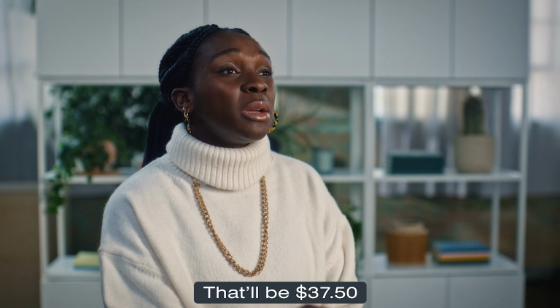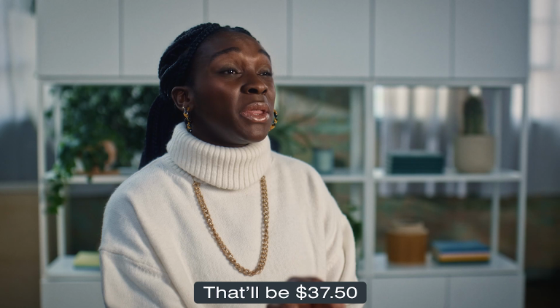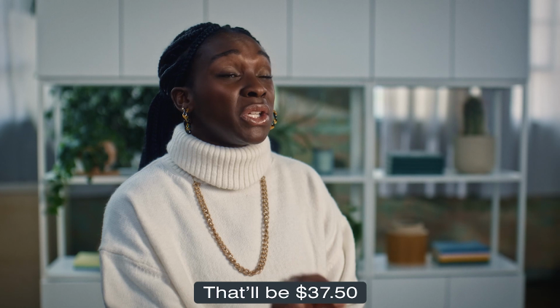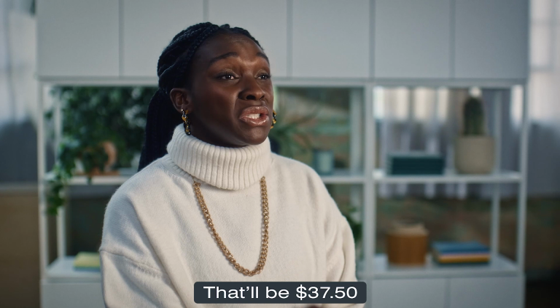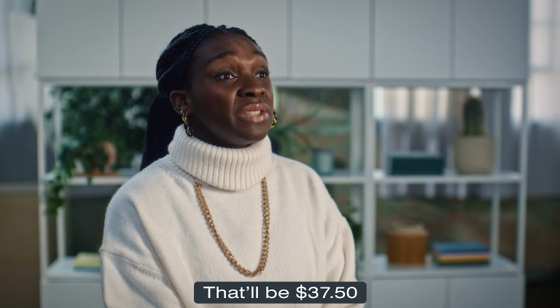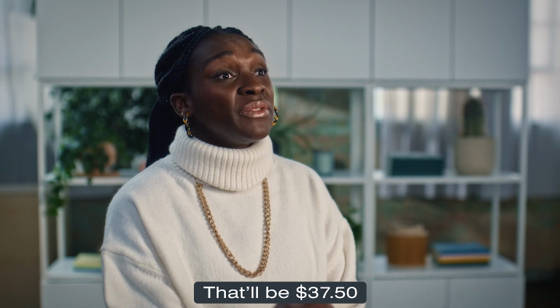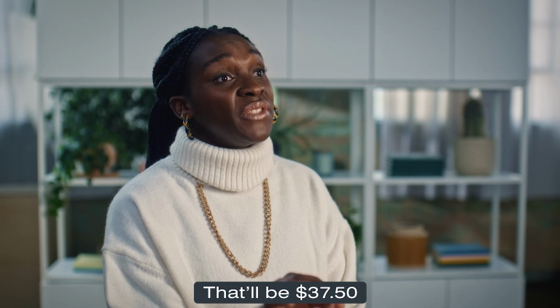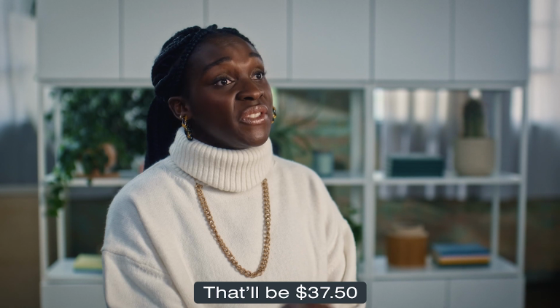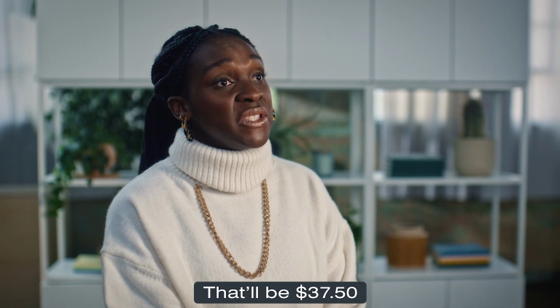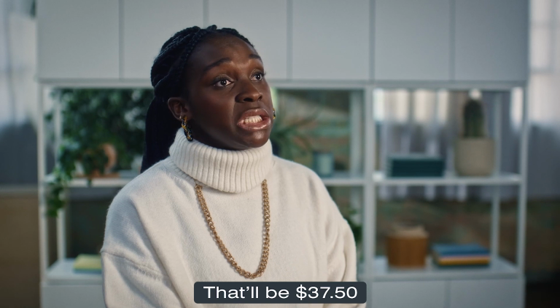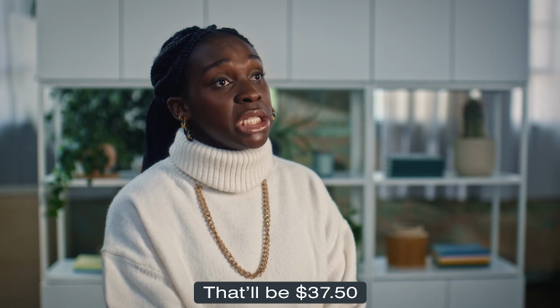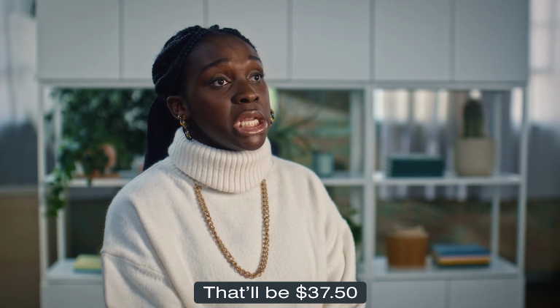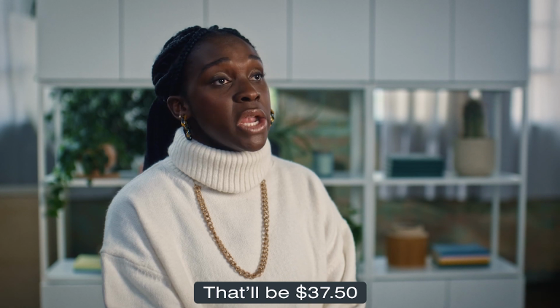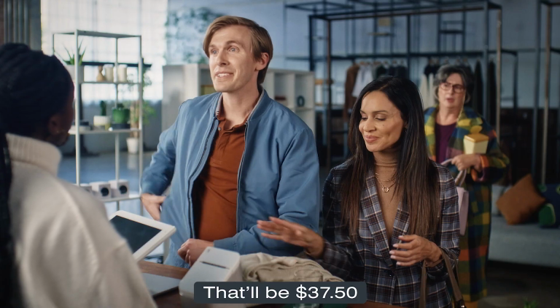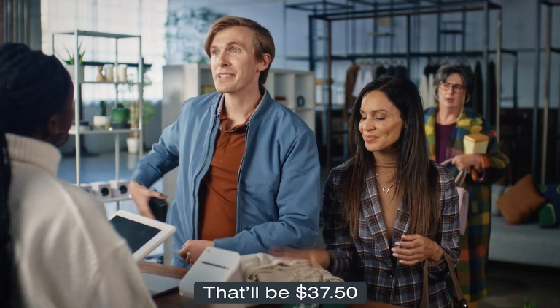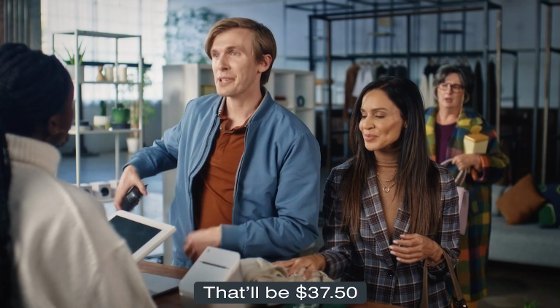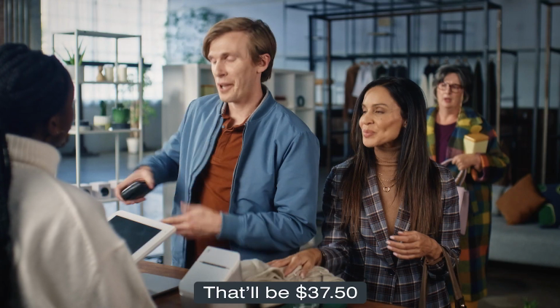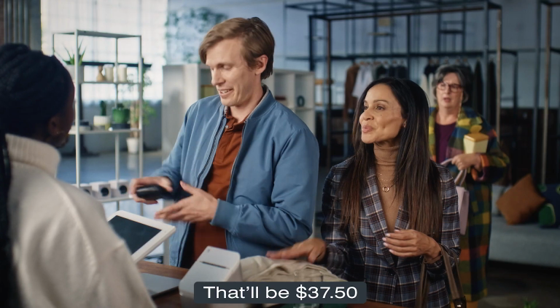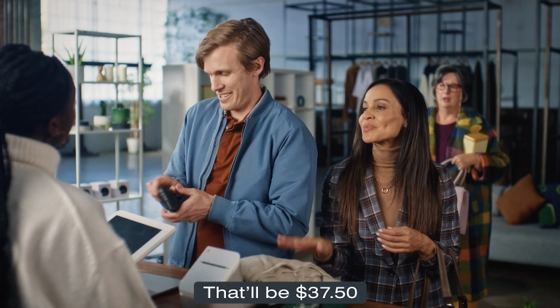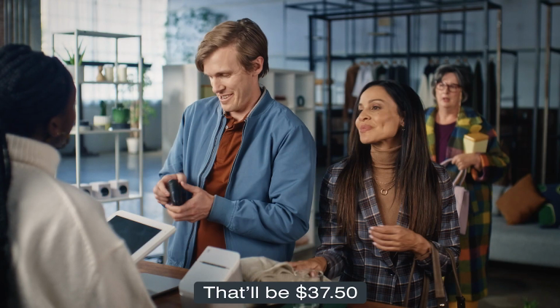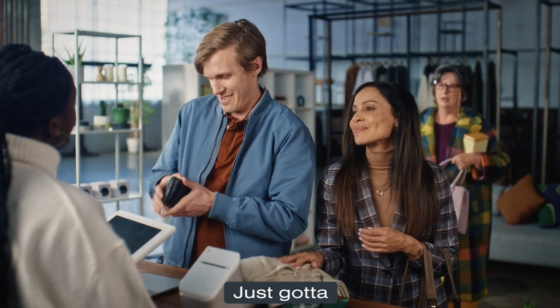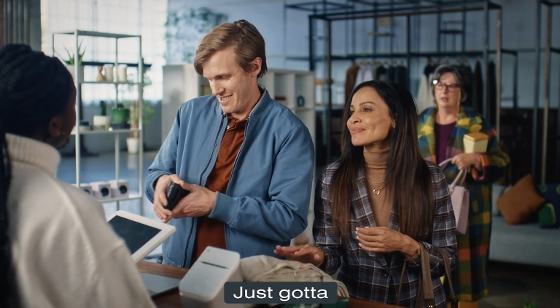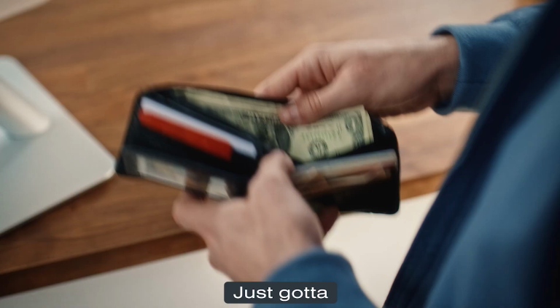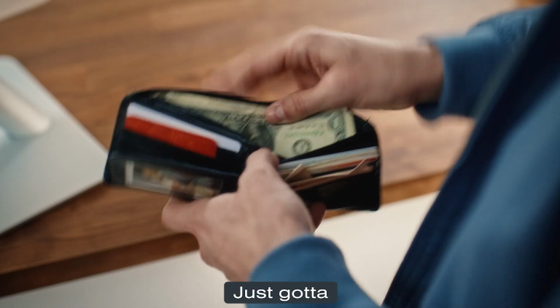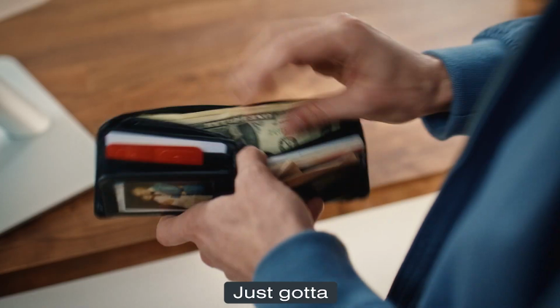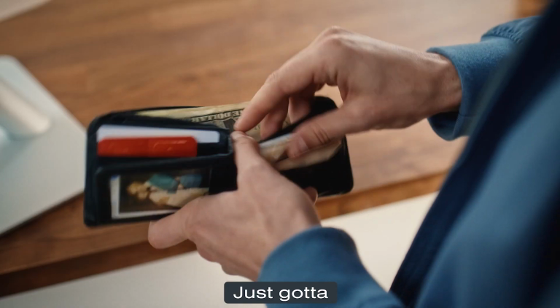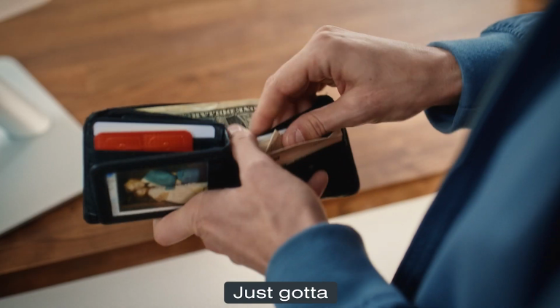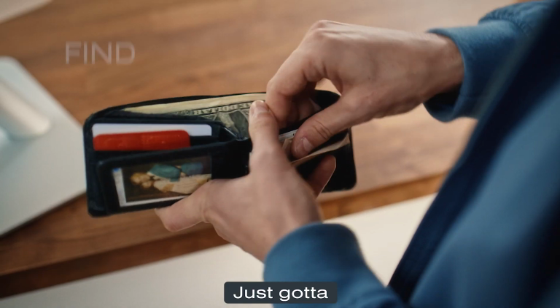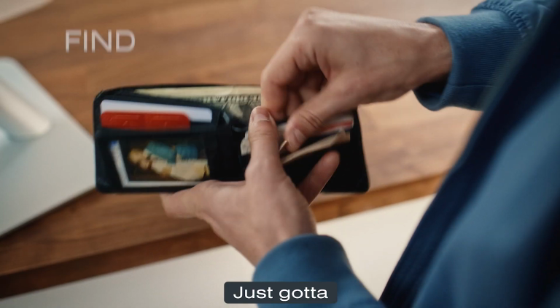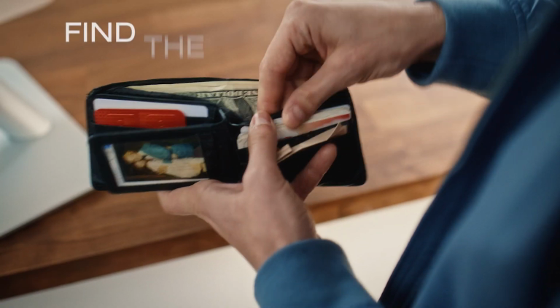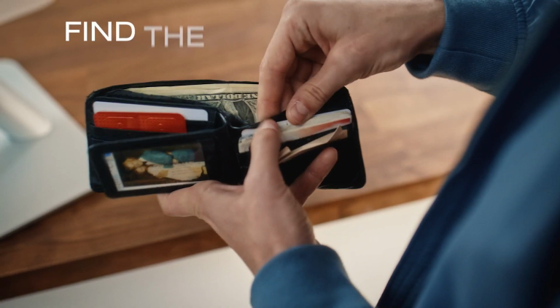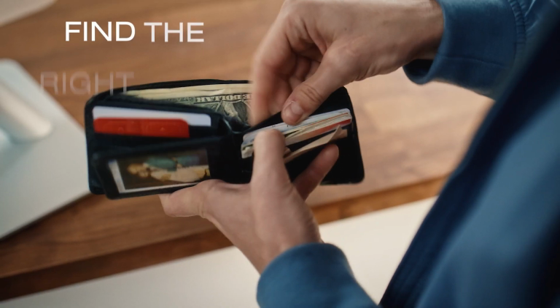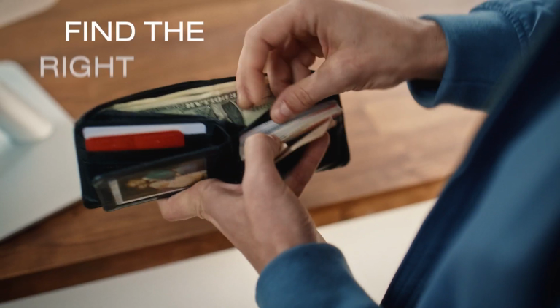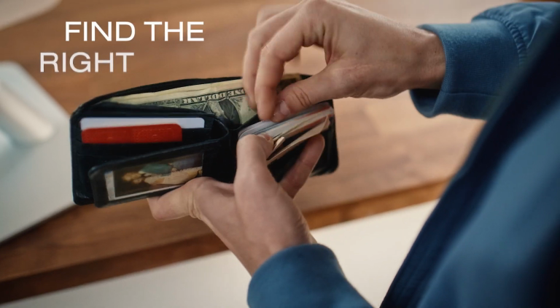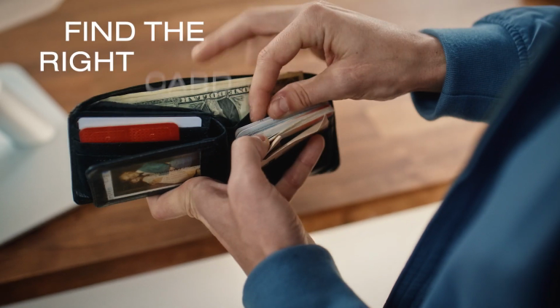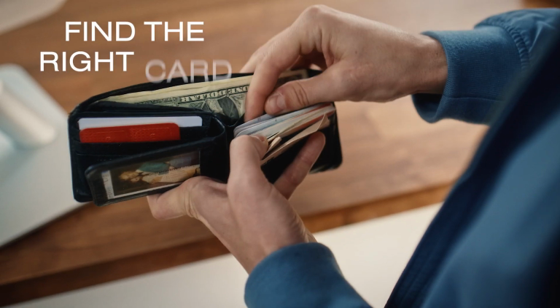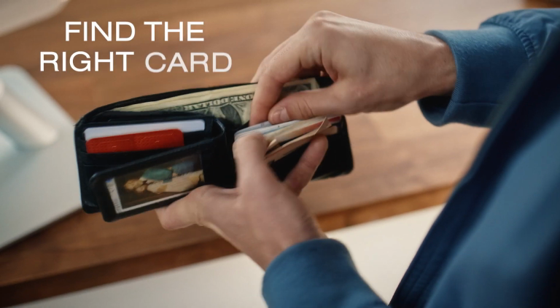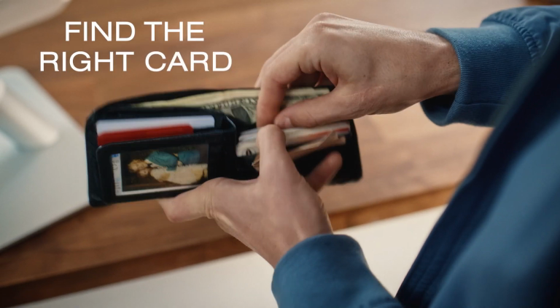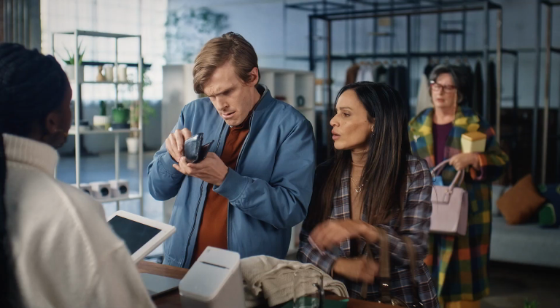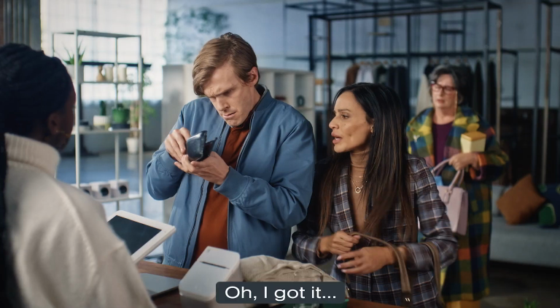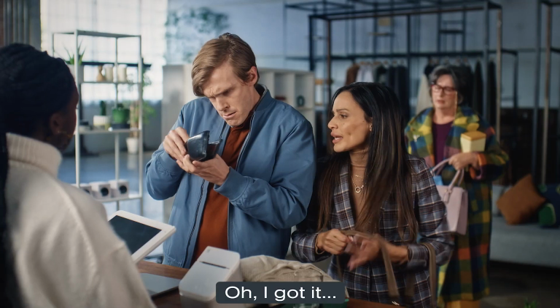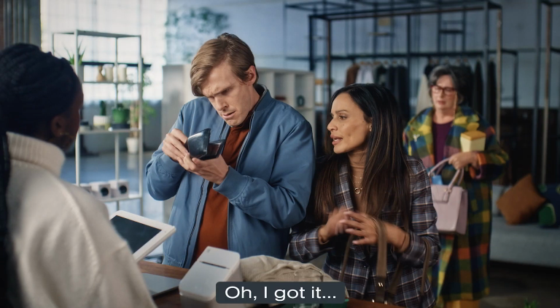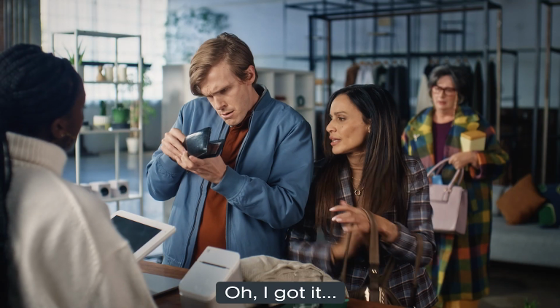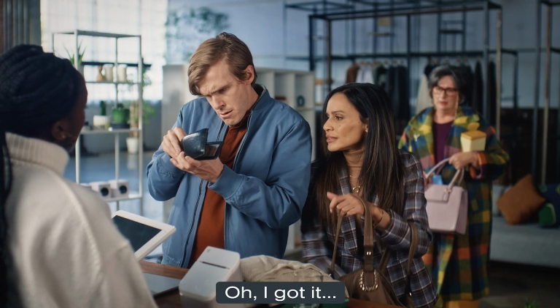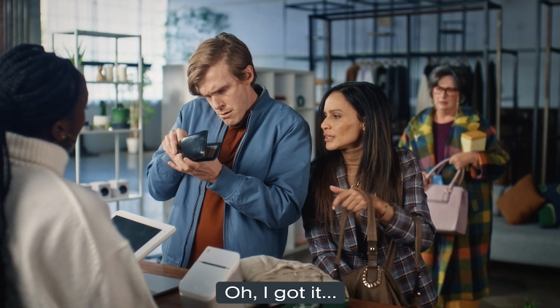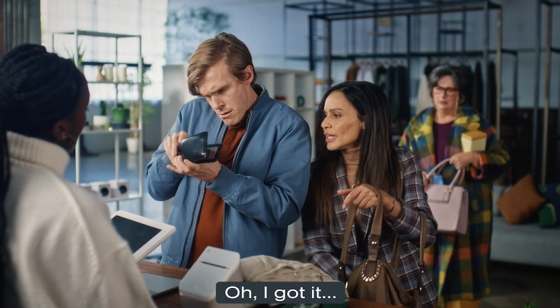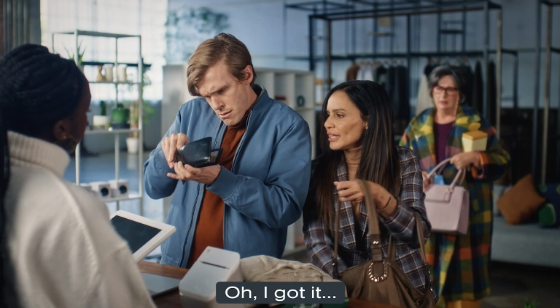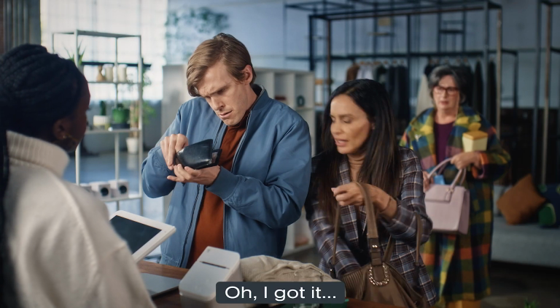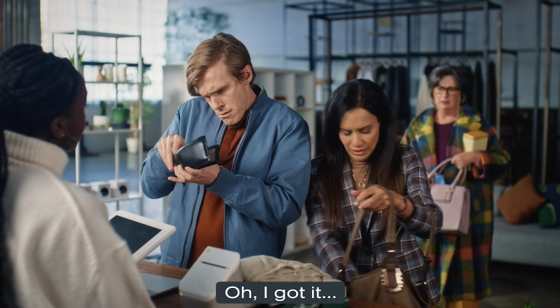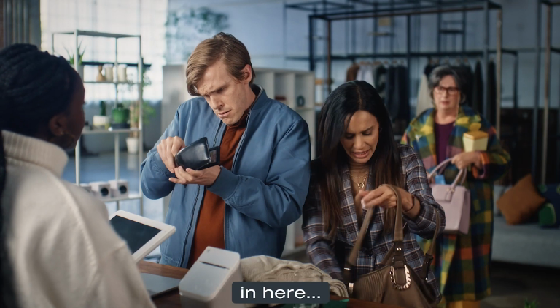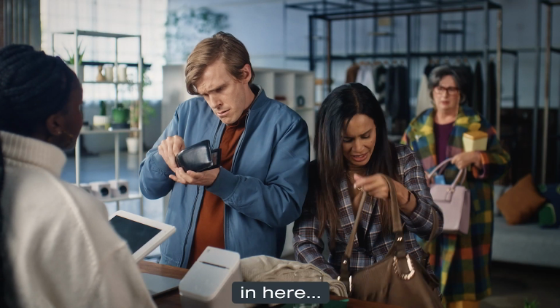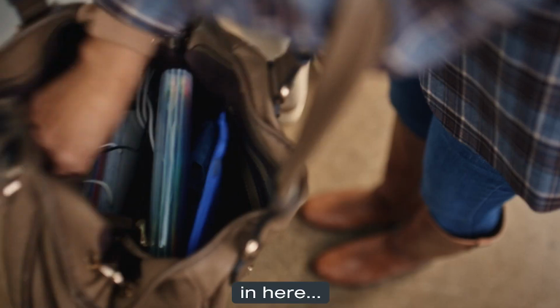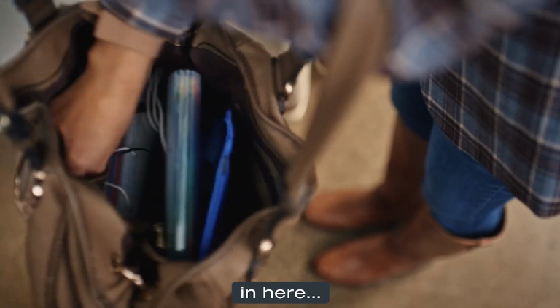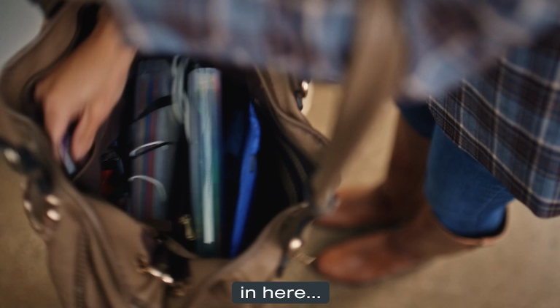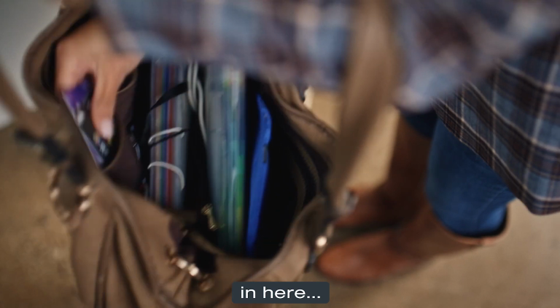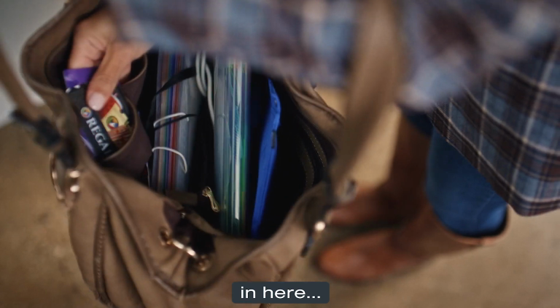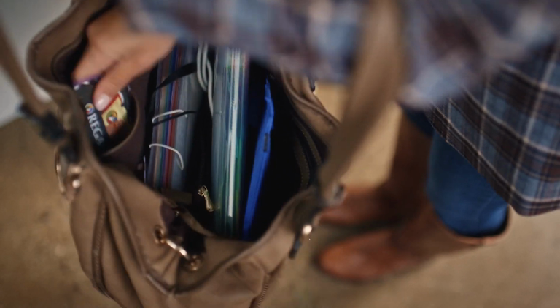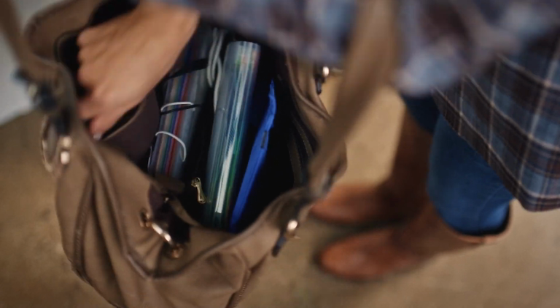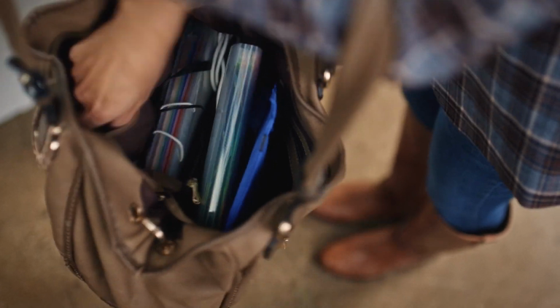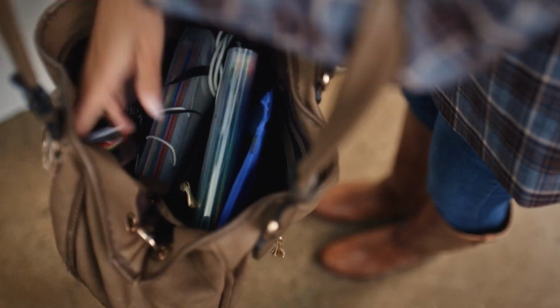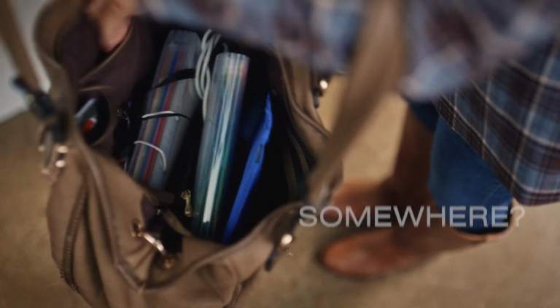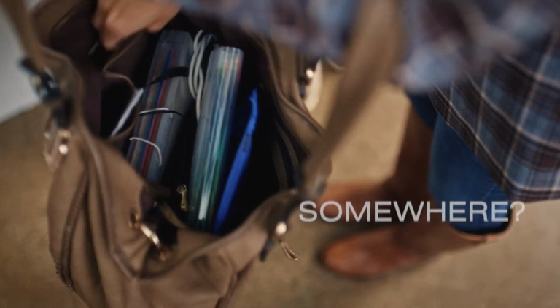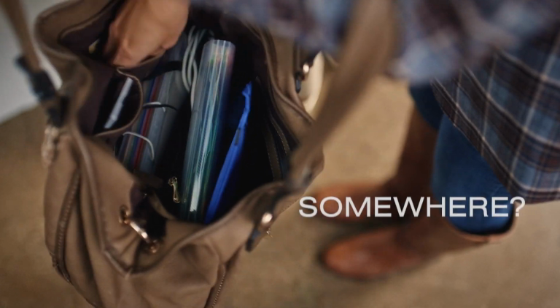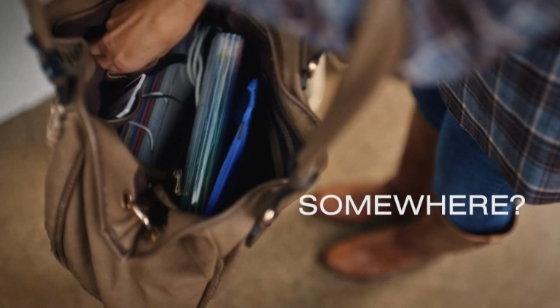That'll be $37.50. Just gotta find the right card. Oh, I got it. In here. Somewhere.